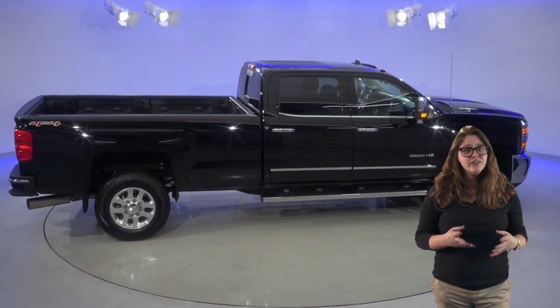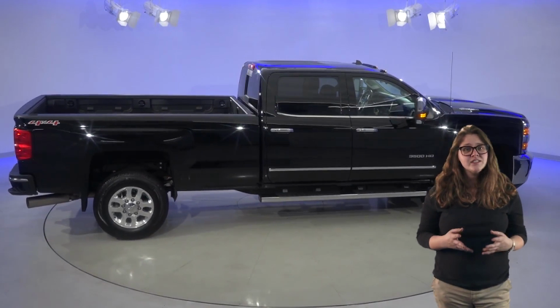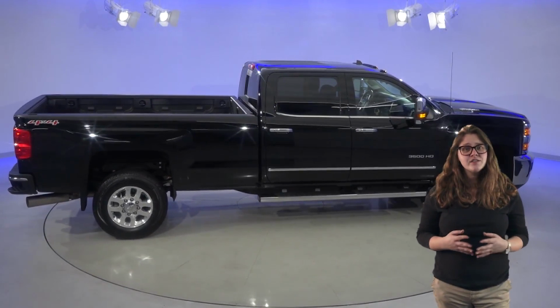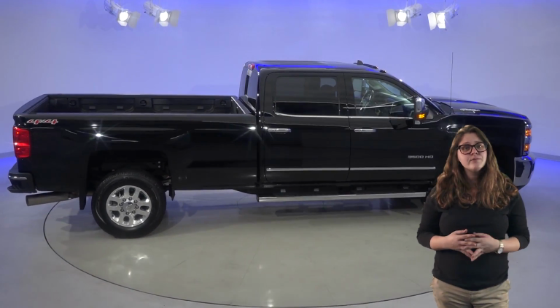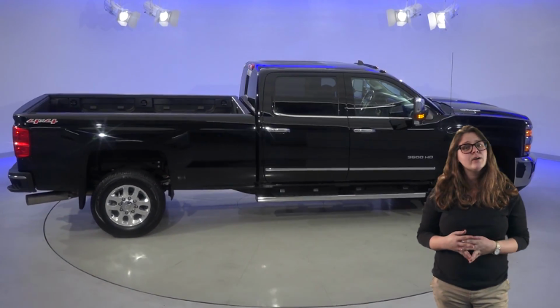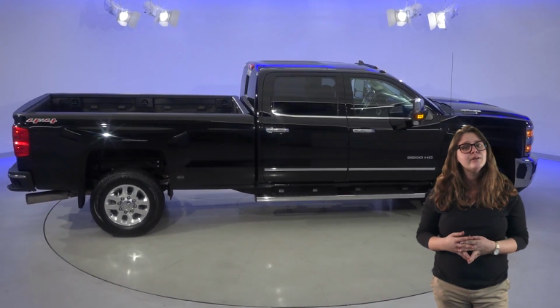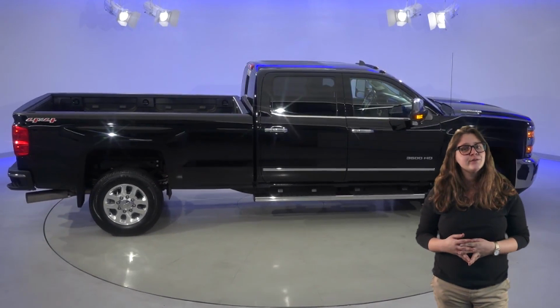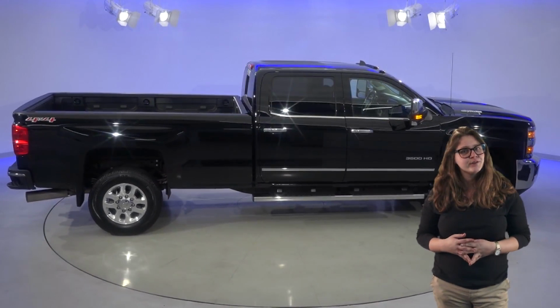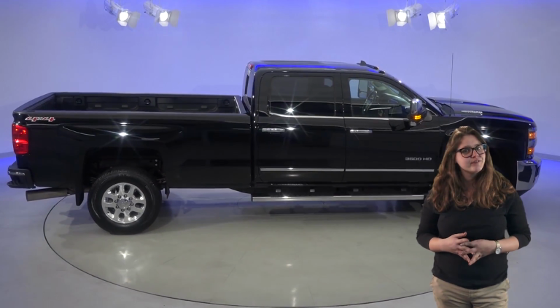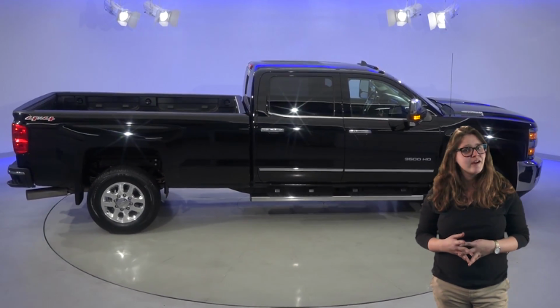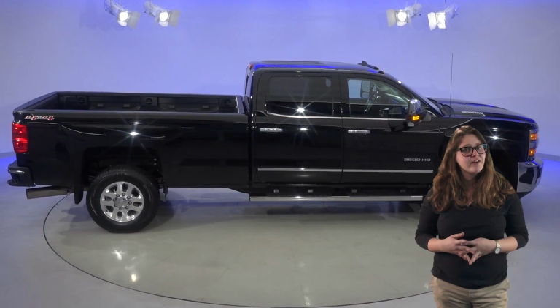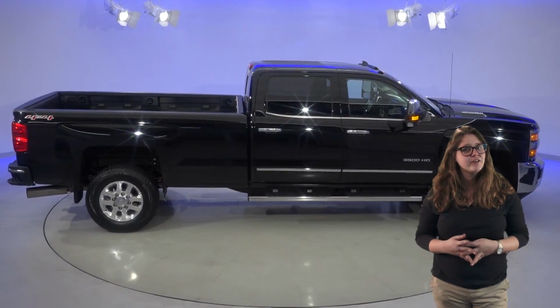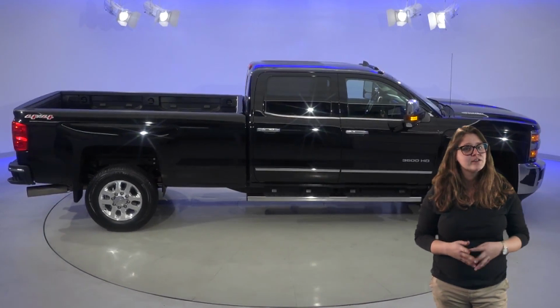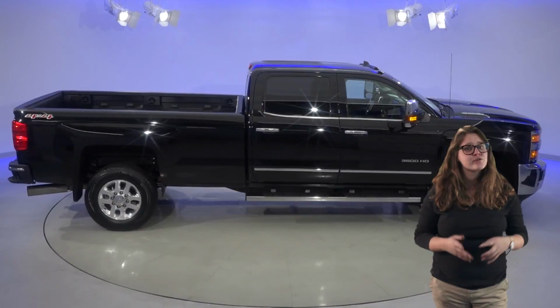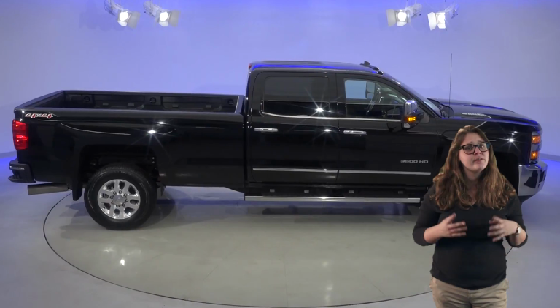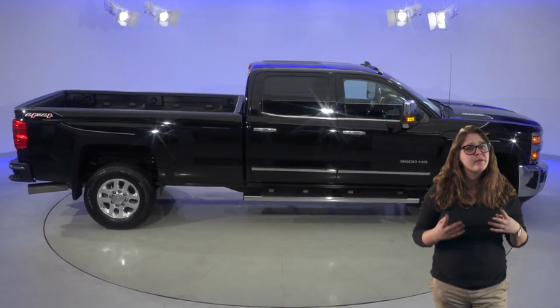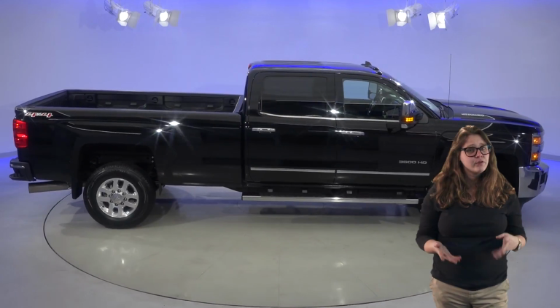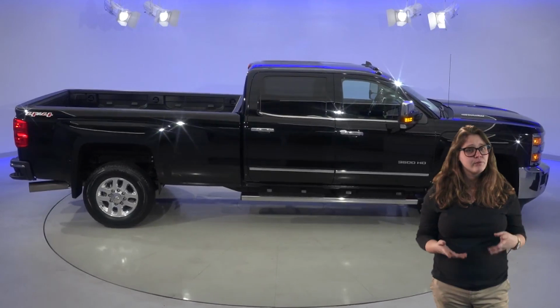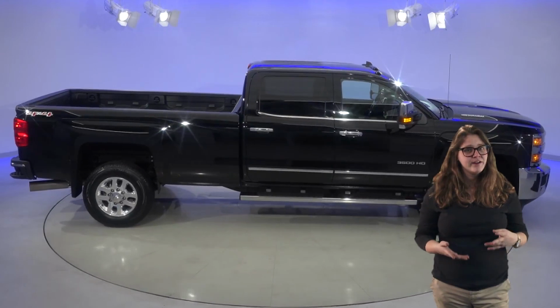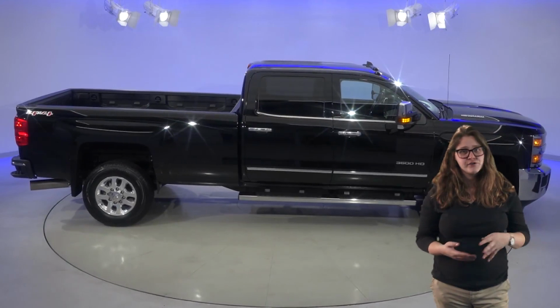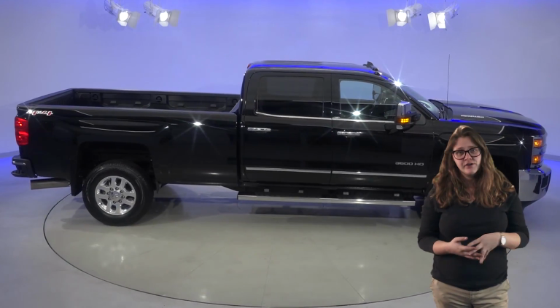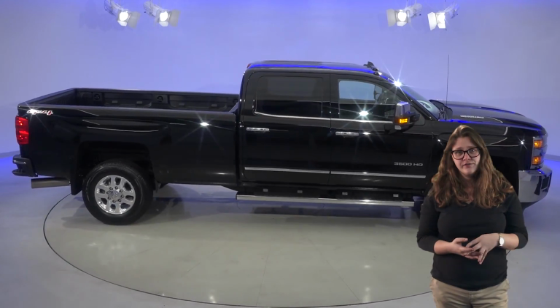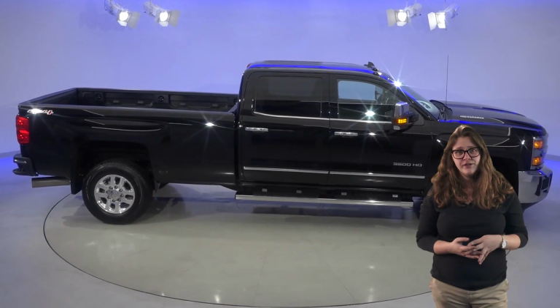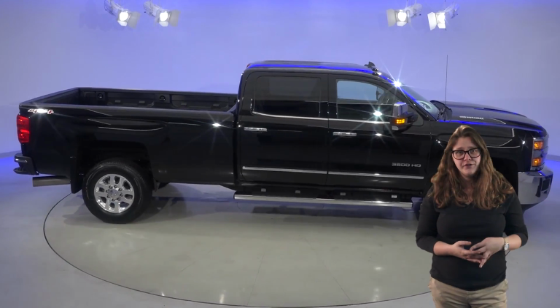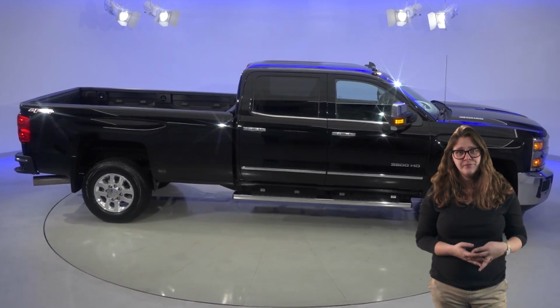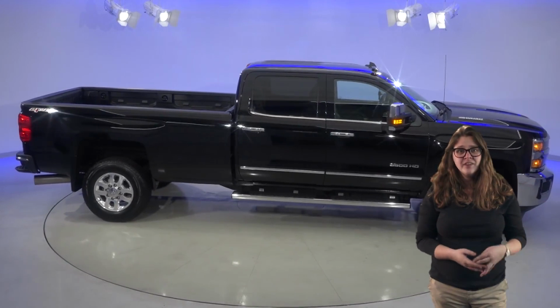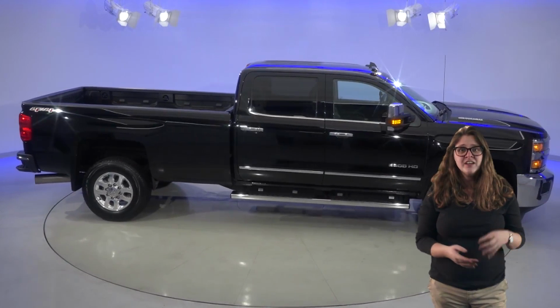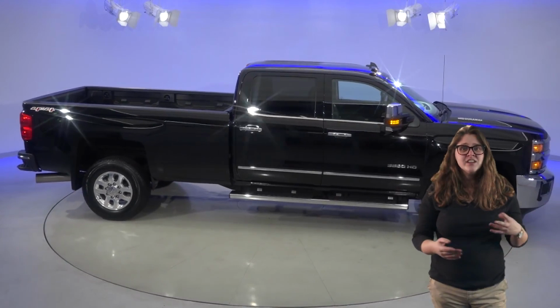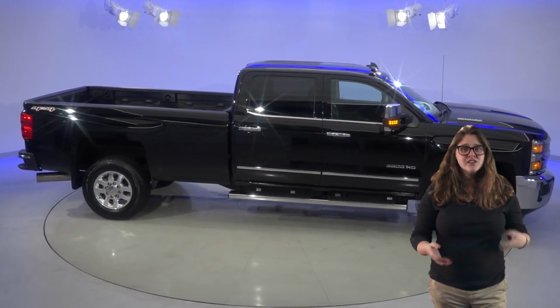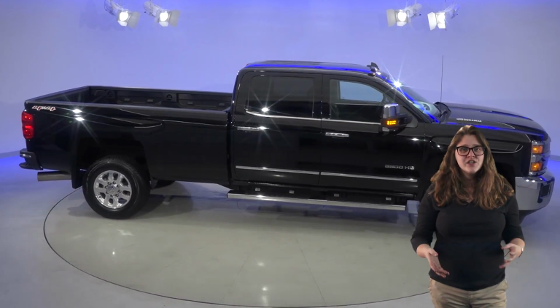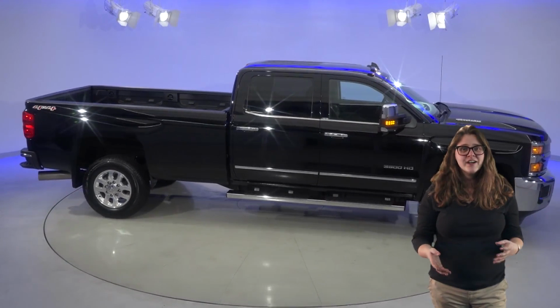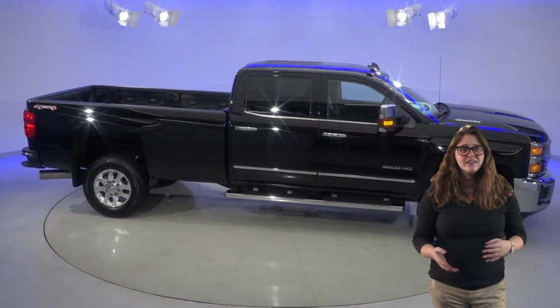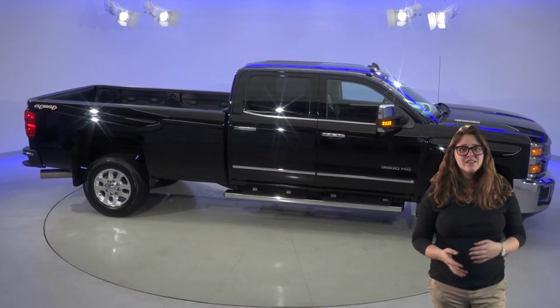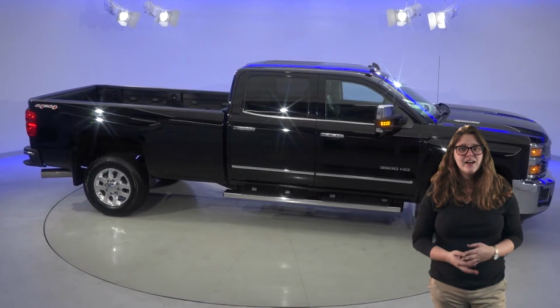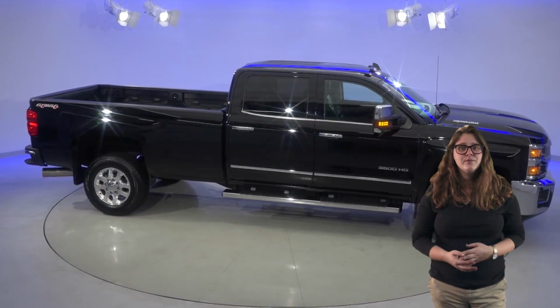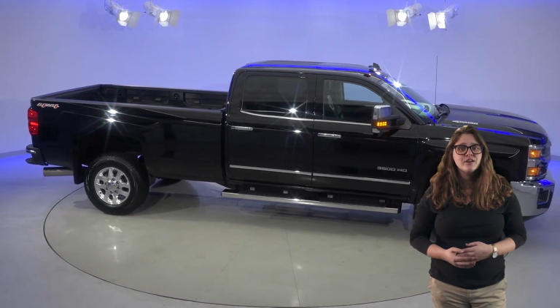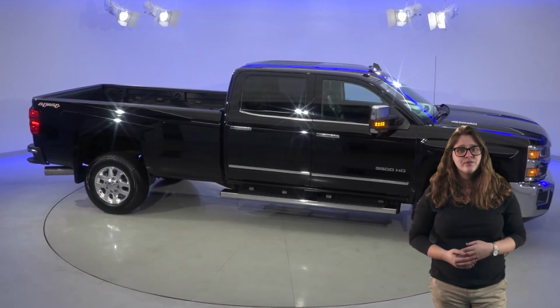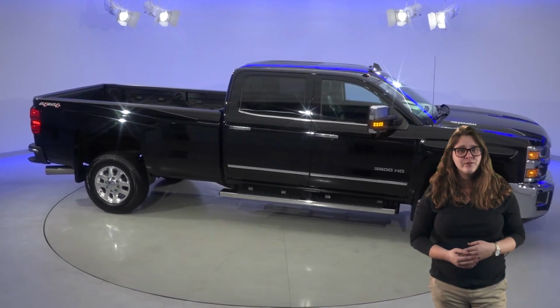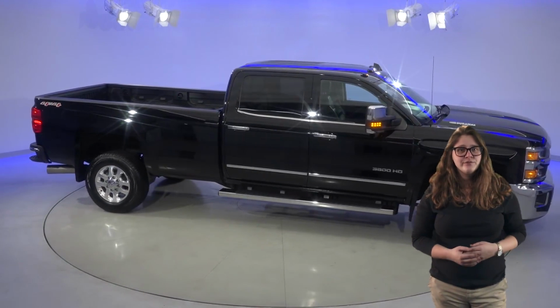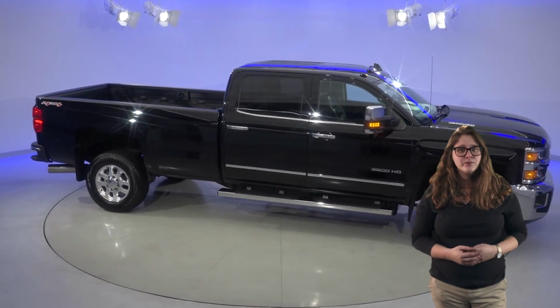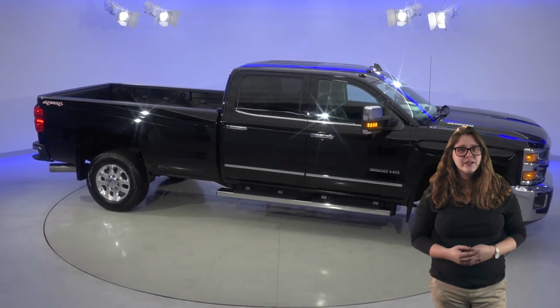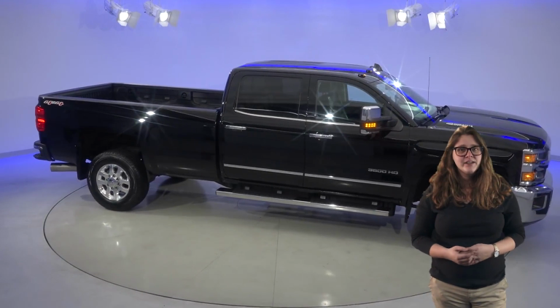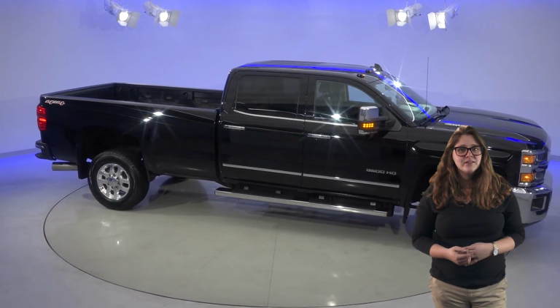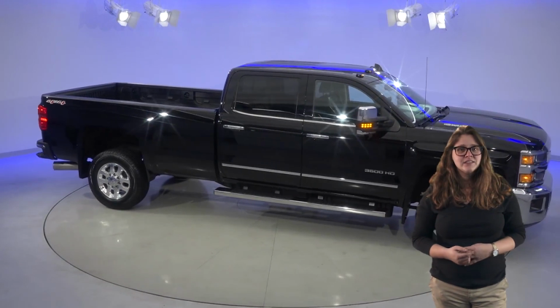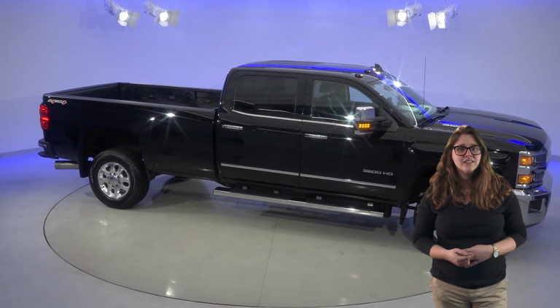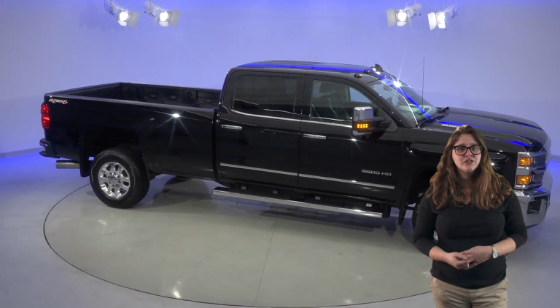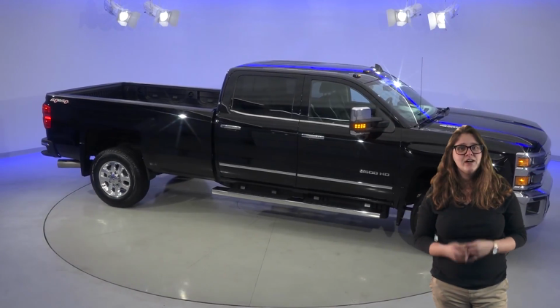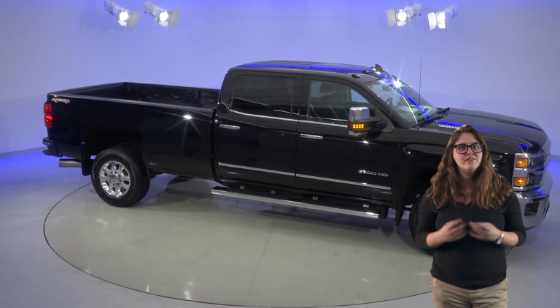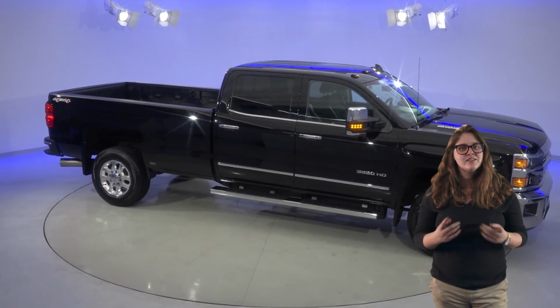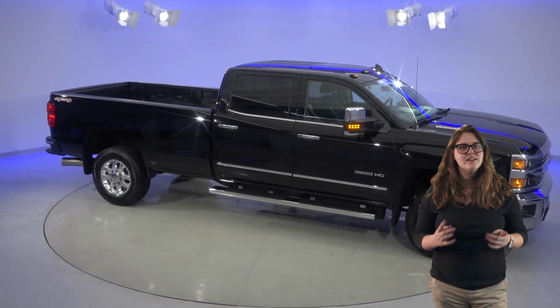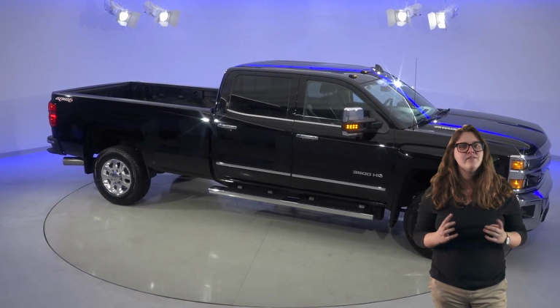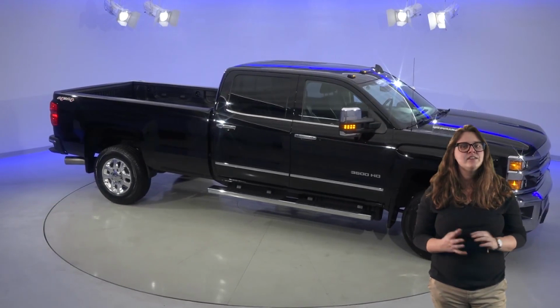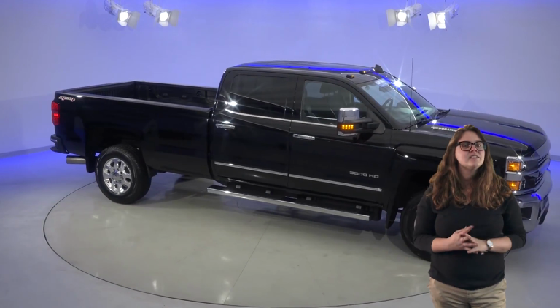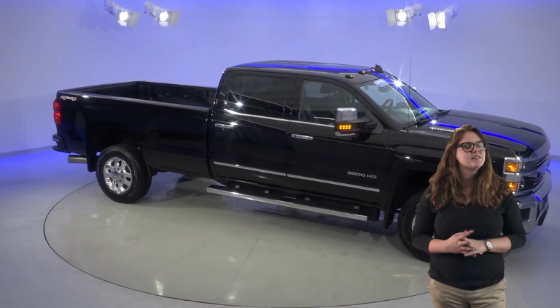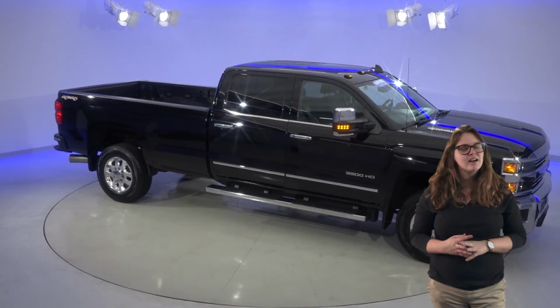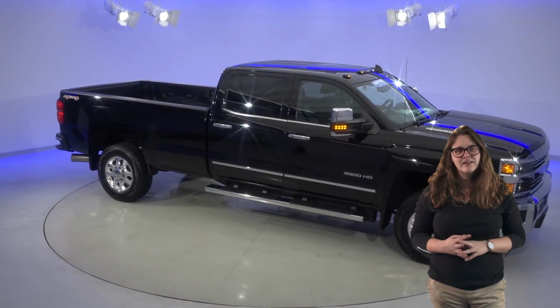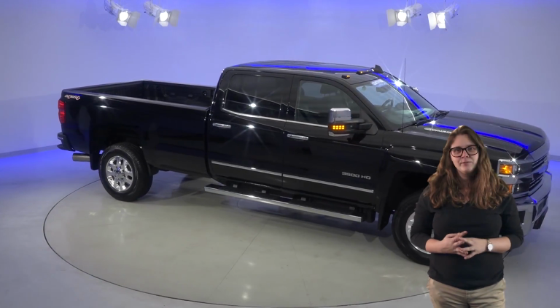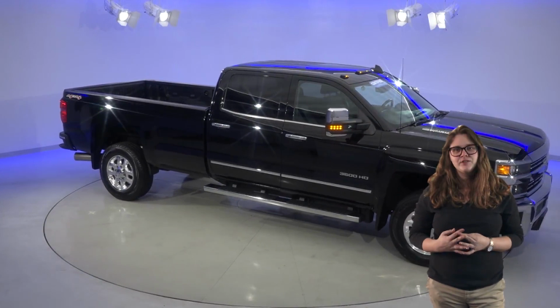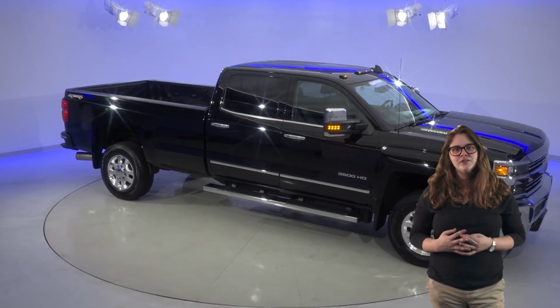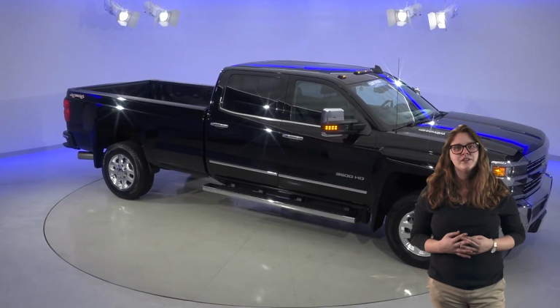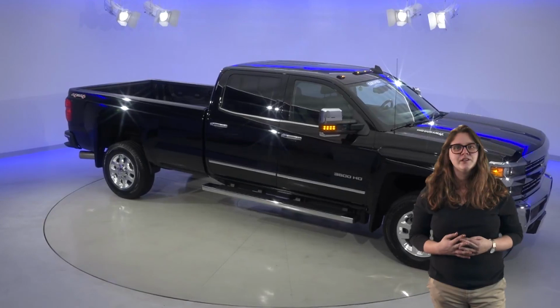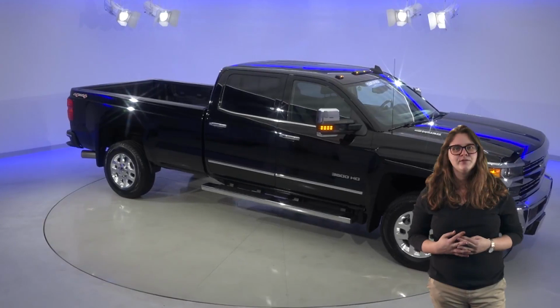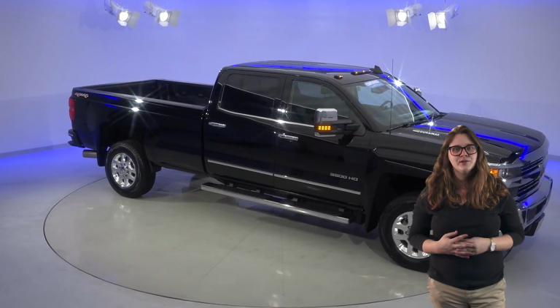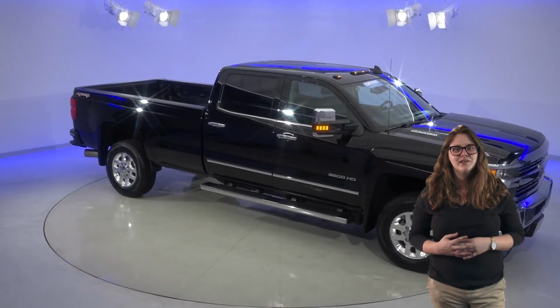This Silverado 3500 is going to be a great truck for you. Check it out today with our free 48-hour test drive and see if it's exactly what you're looking for.